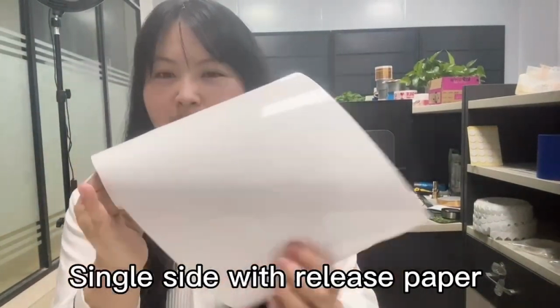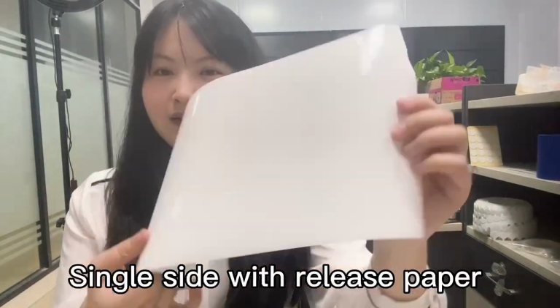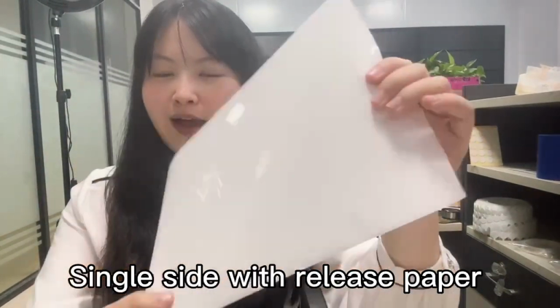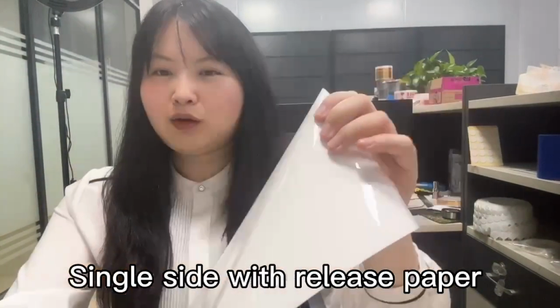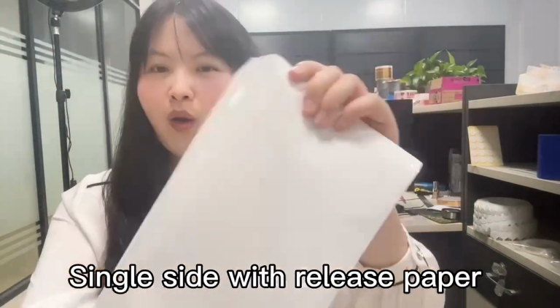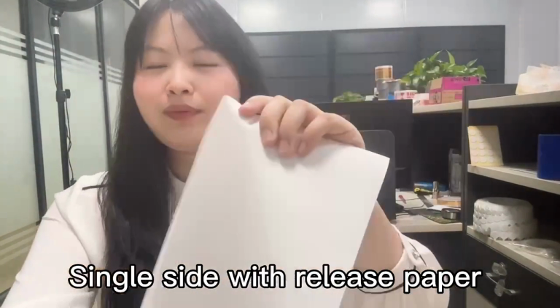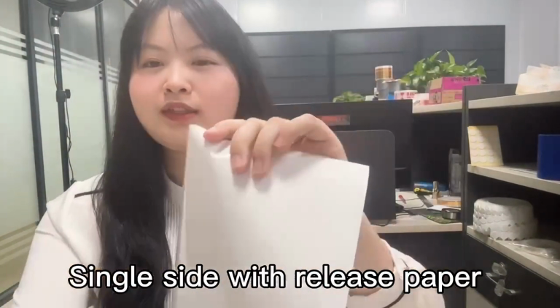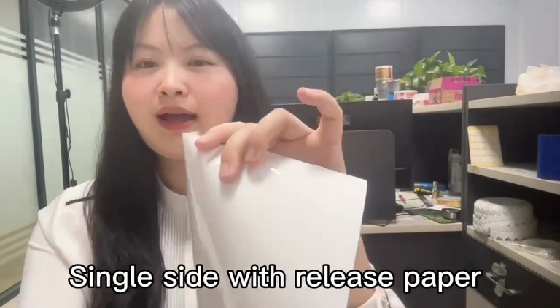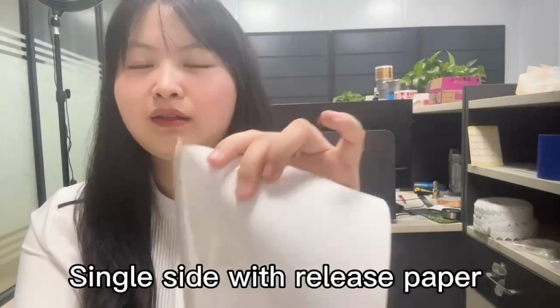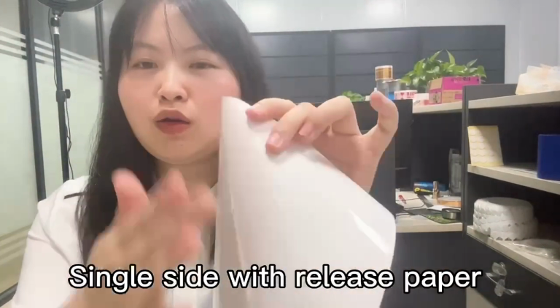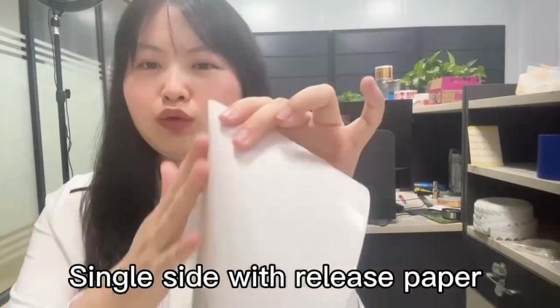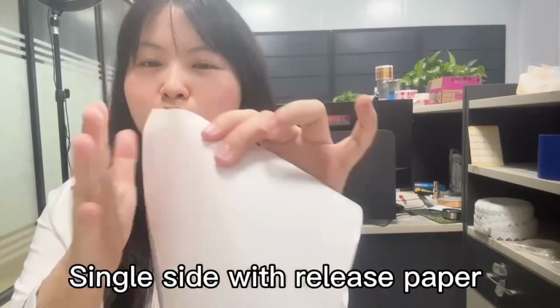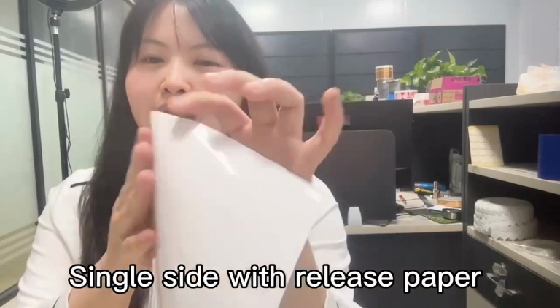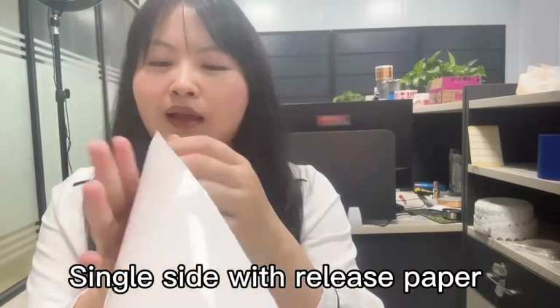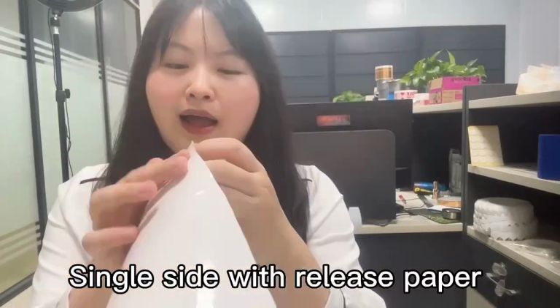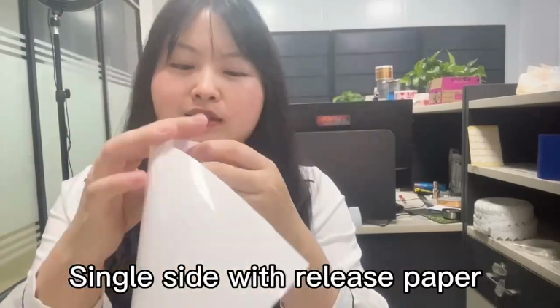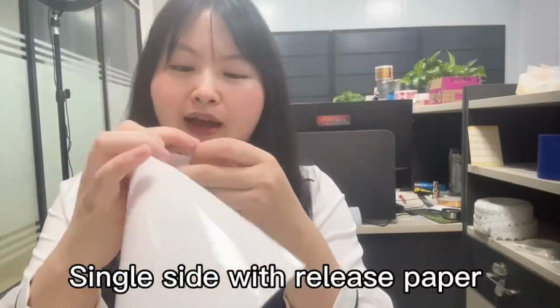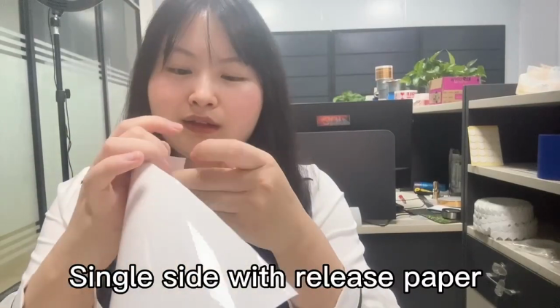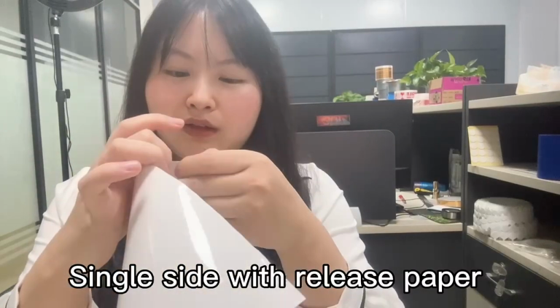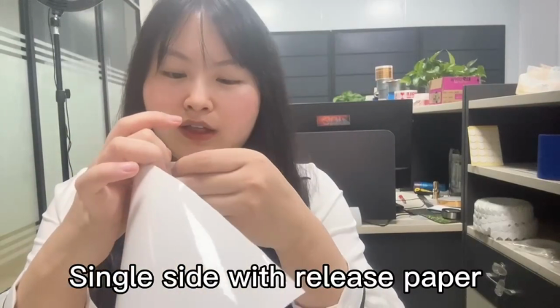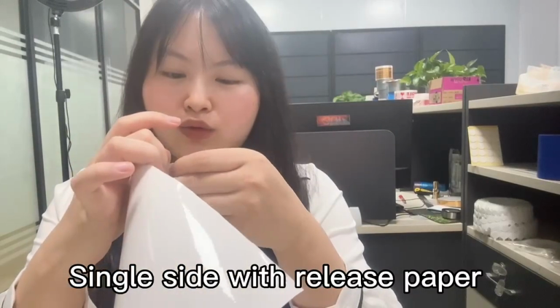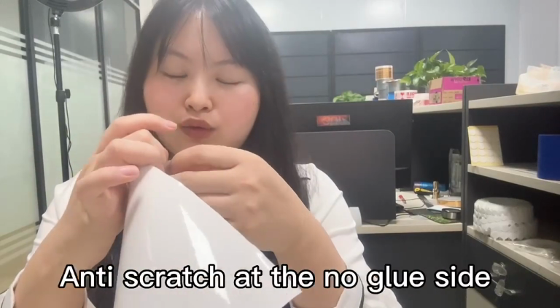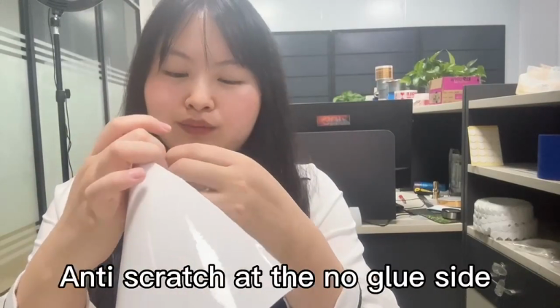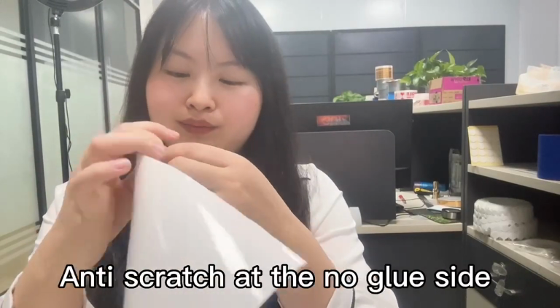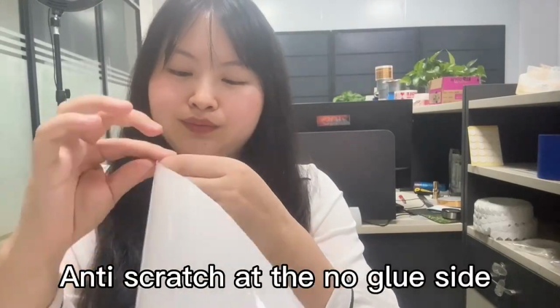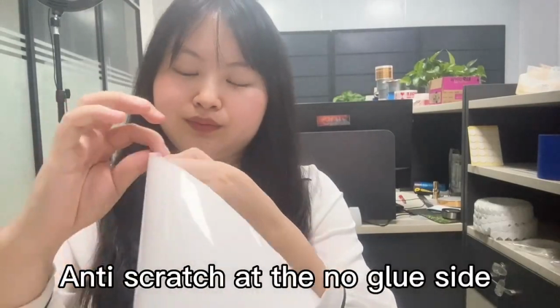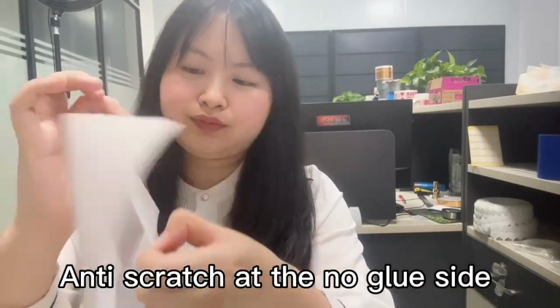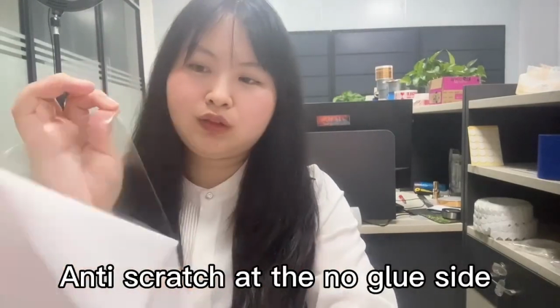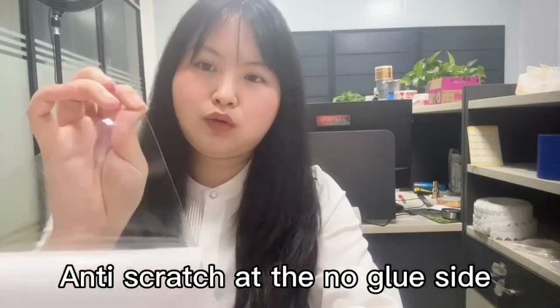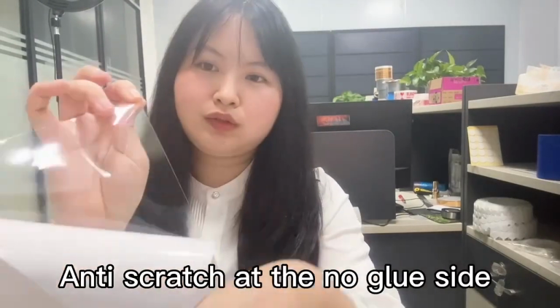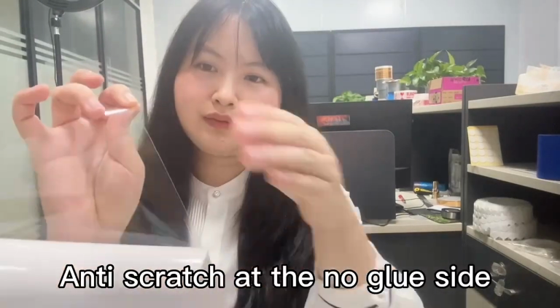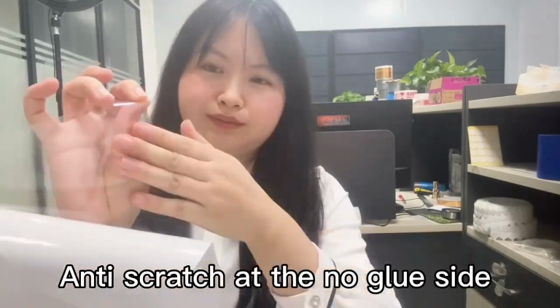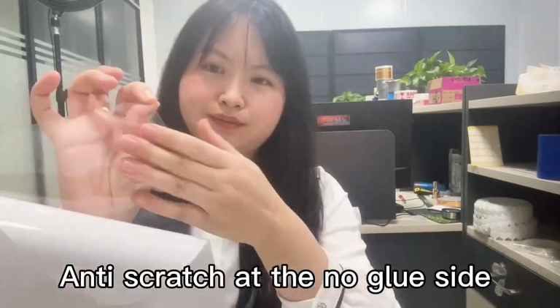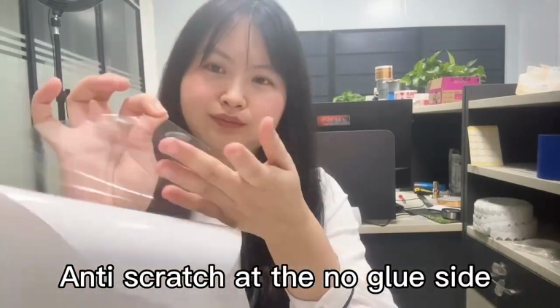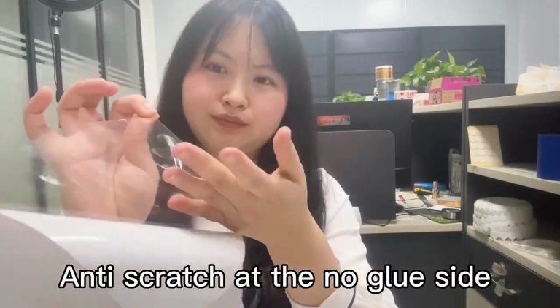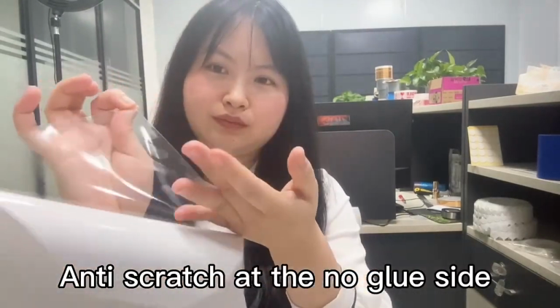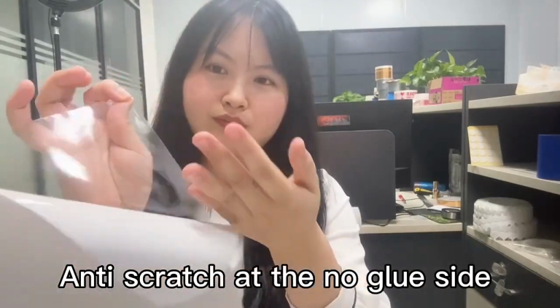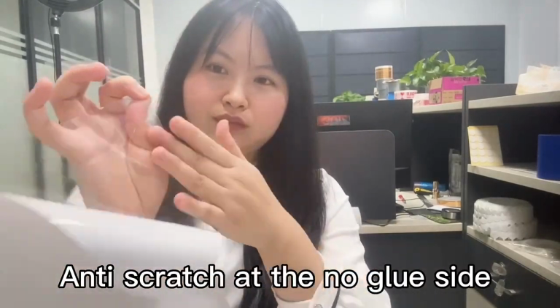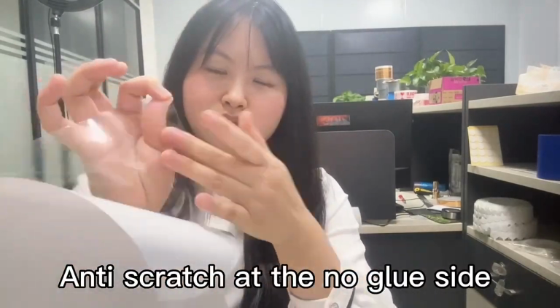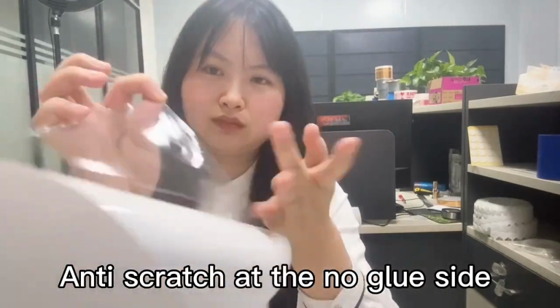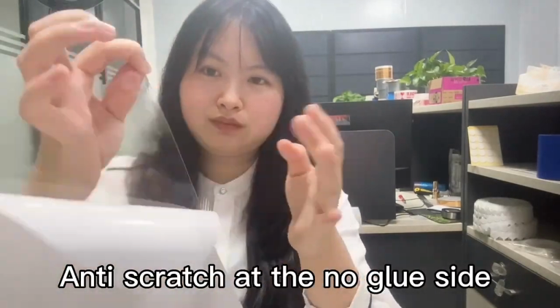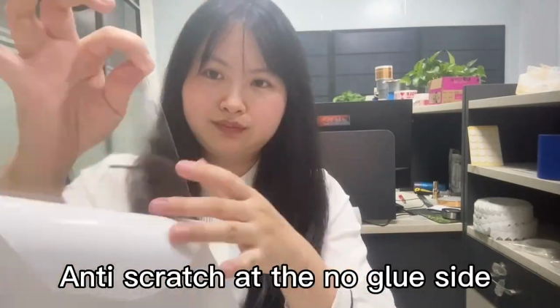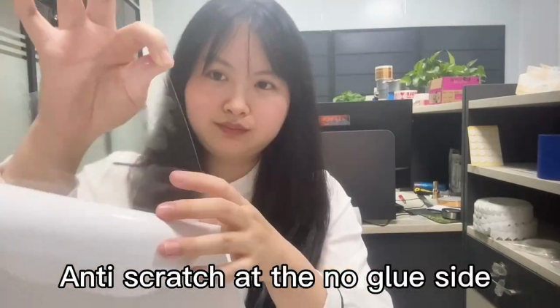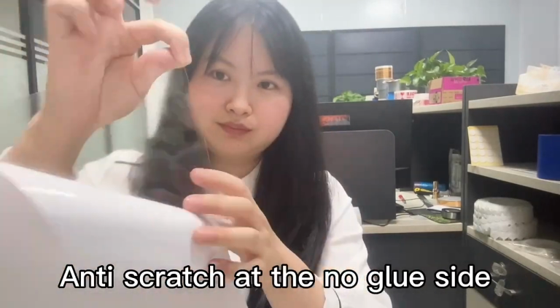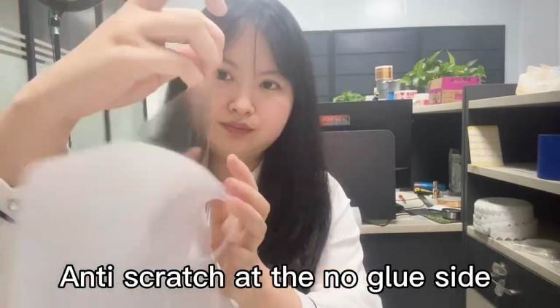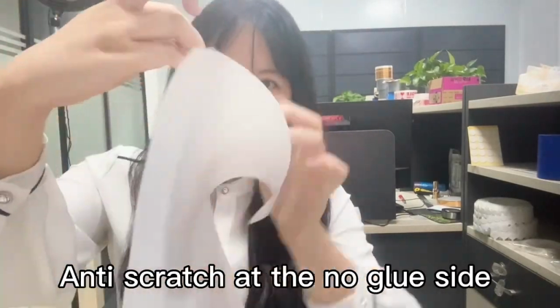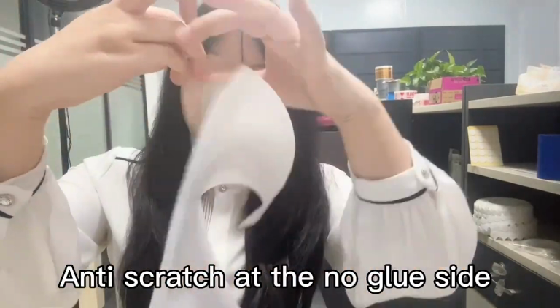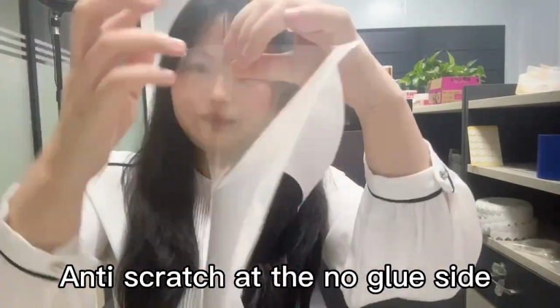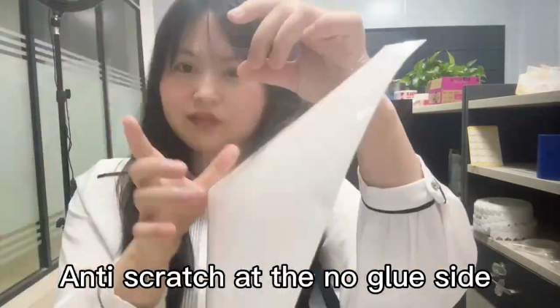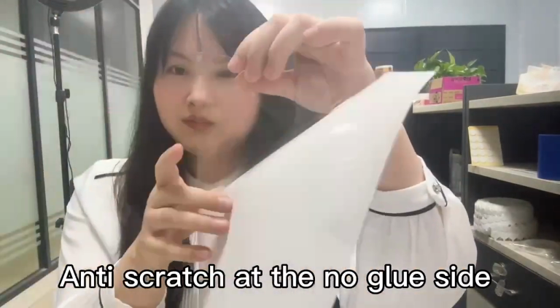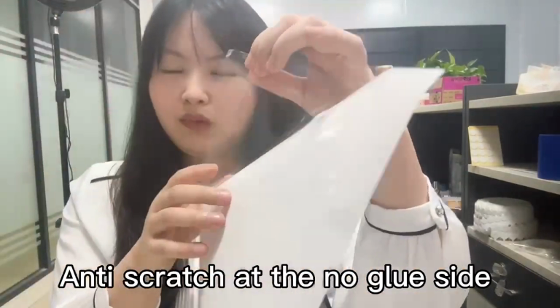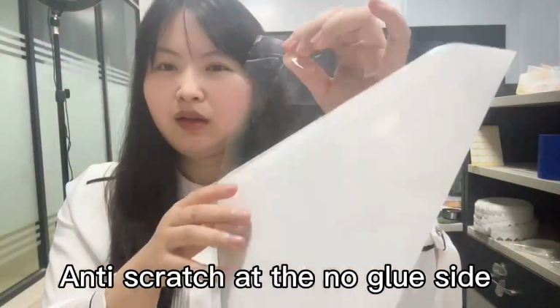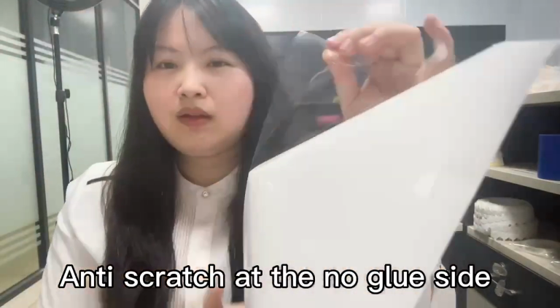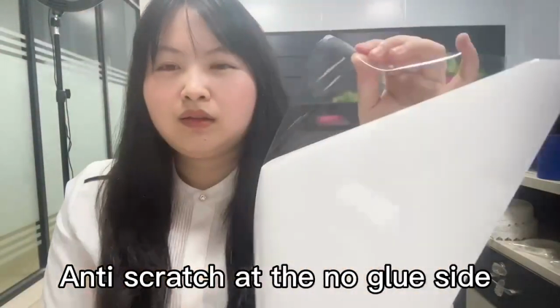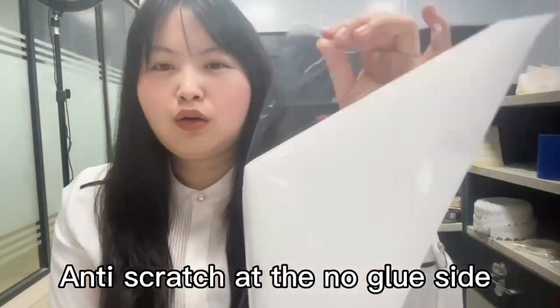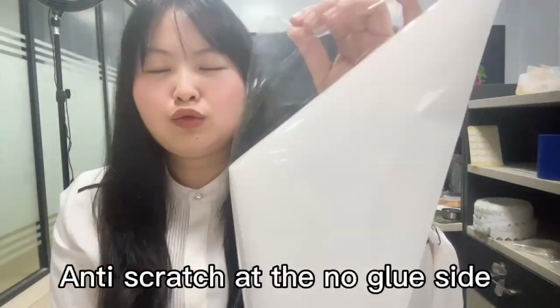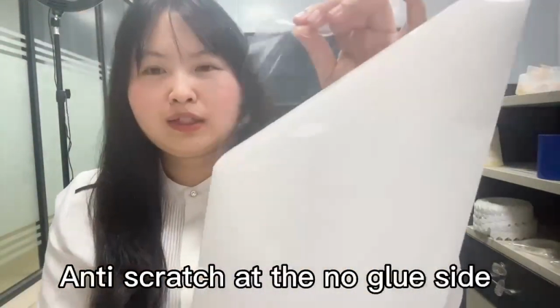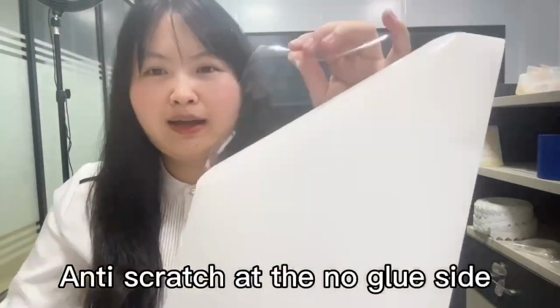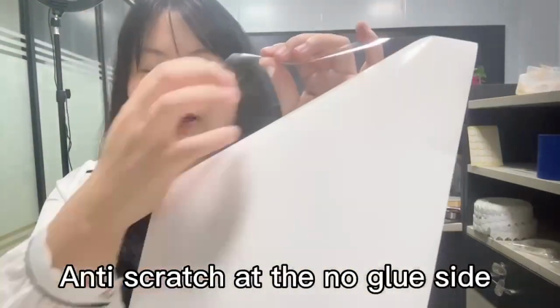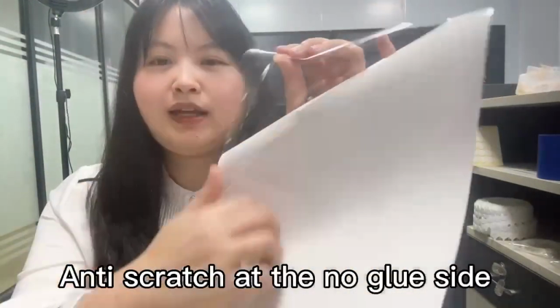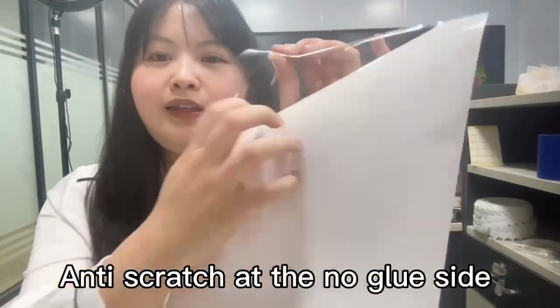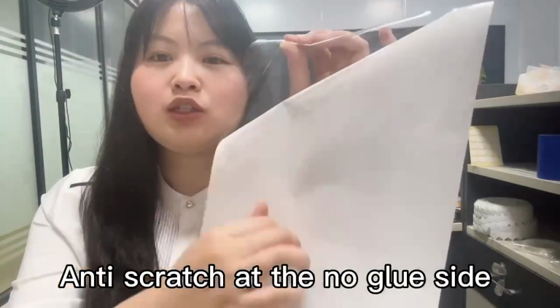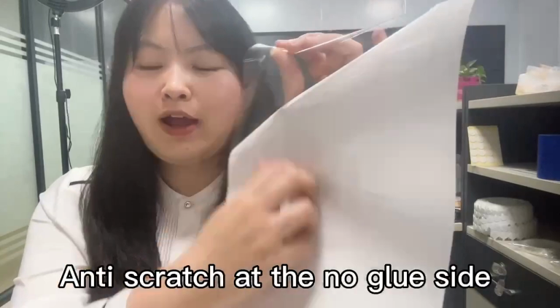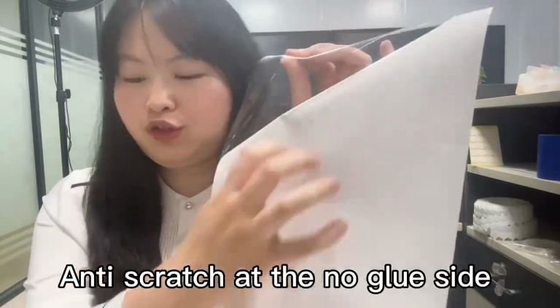It's single side — one side, no glue, and that side is anti-scratch. The other side has glue, so you can glue it down.